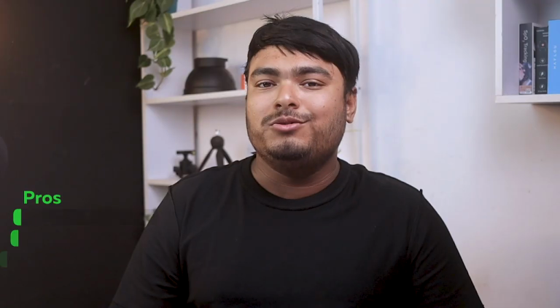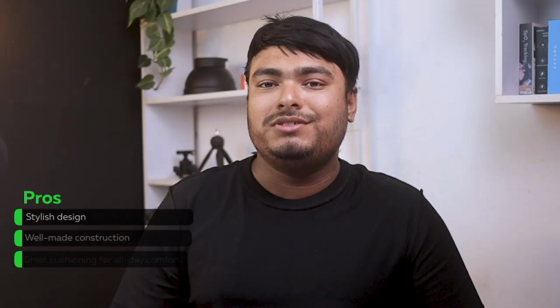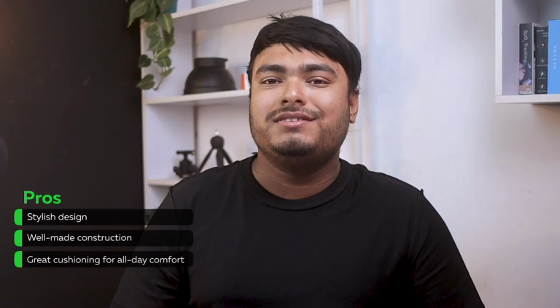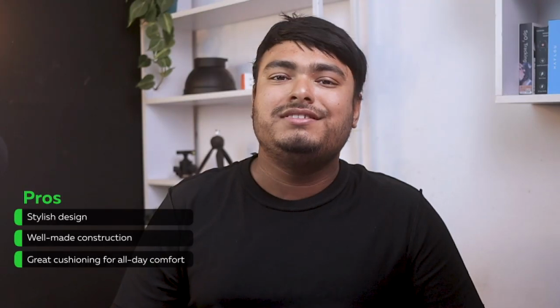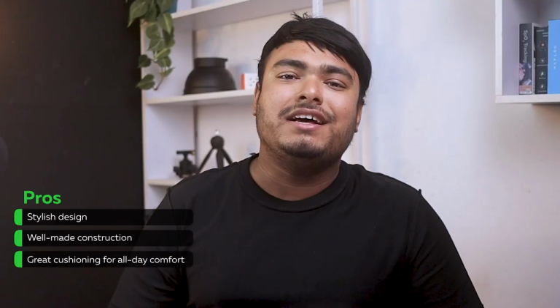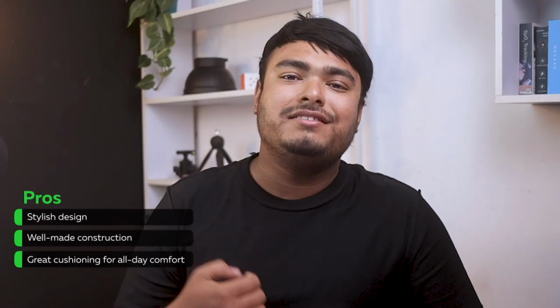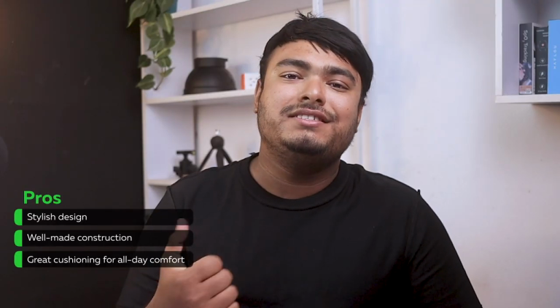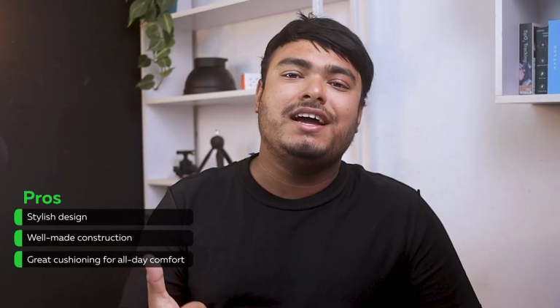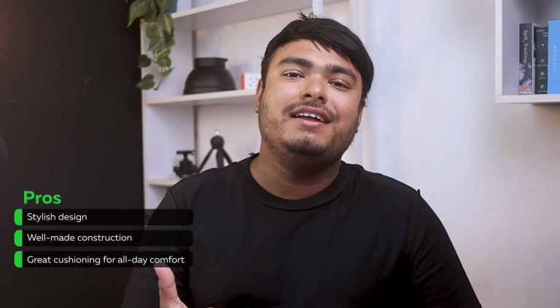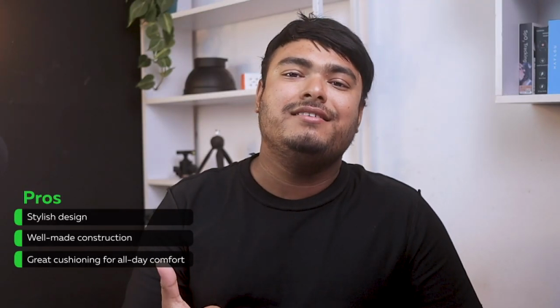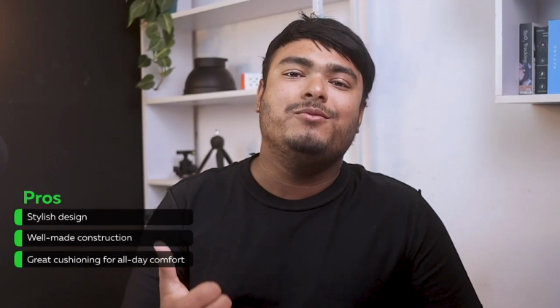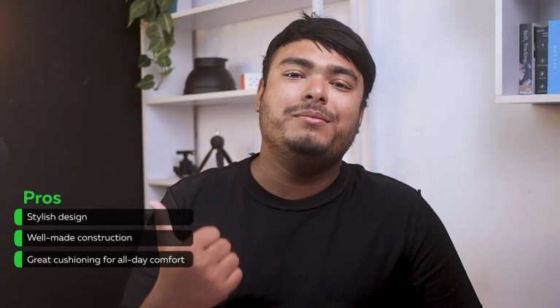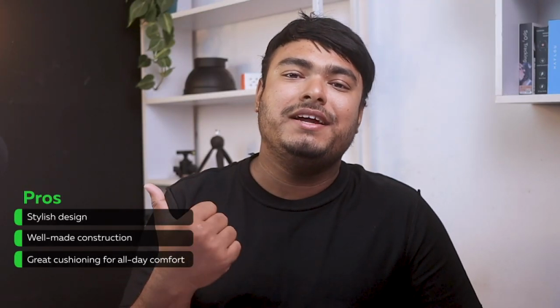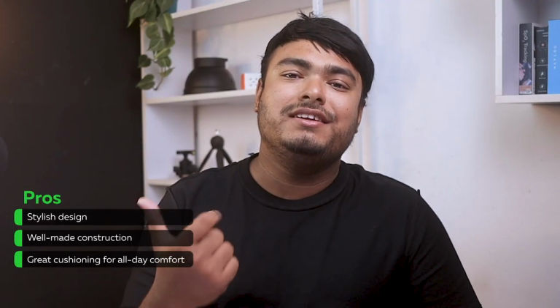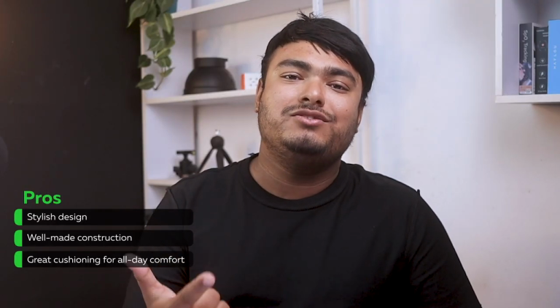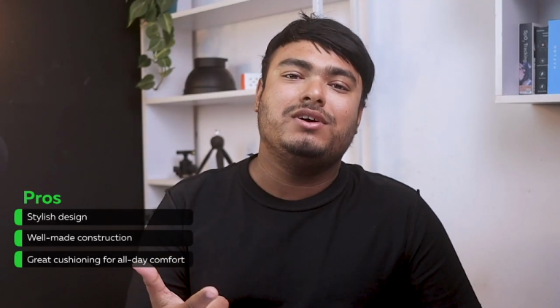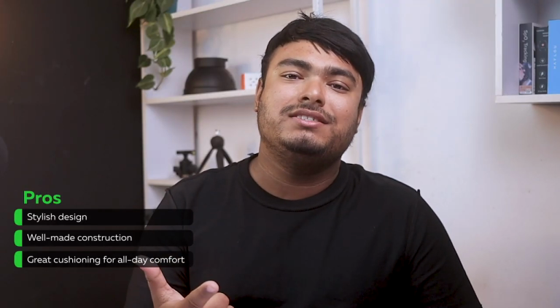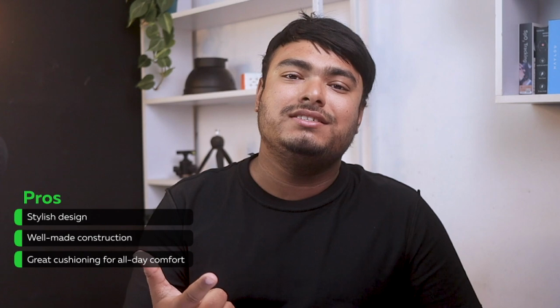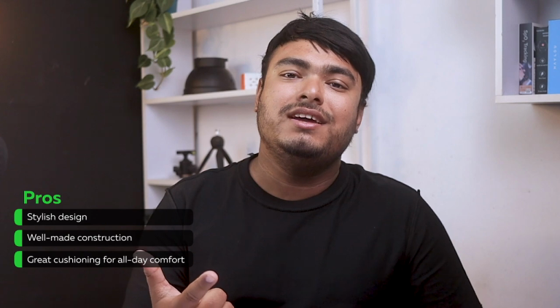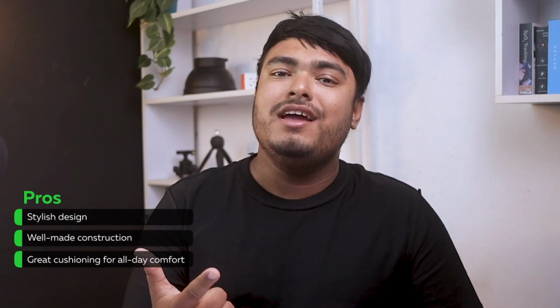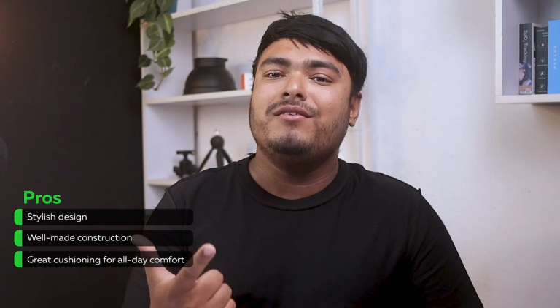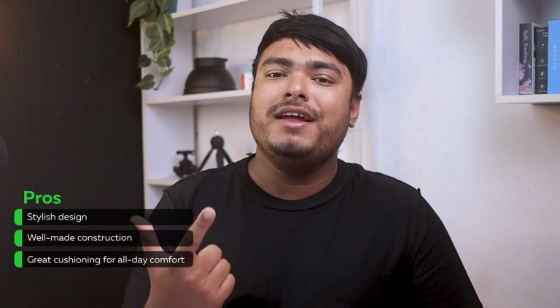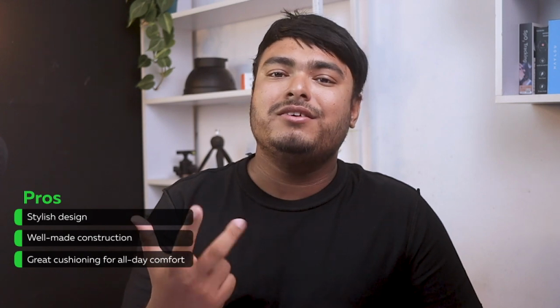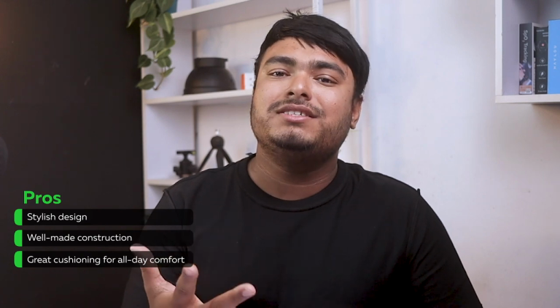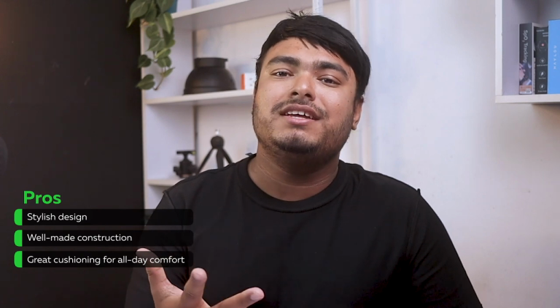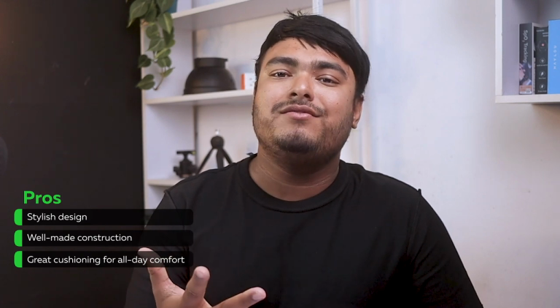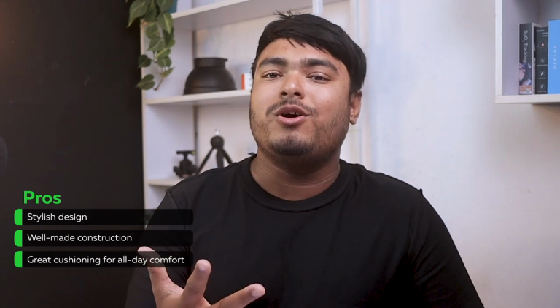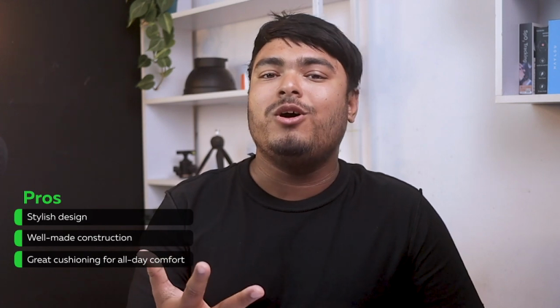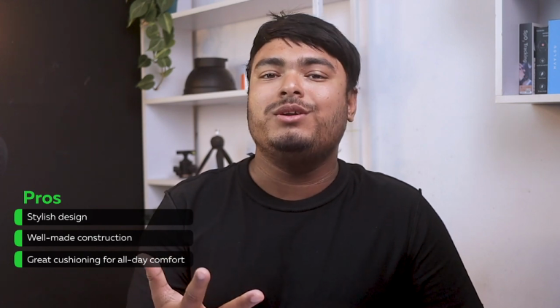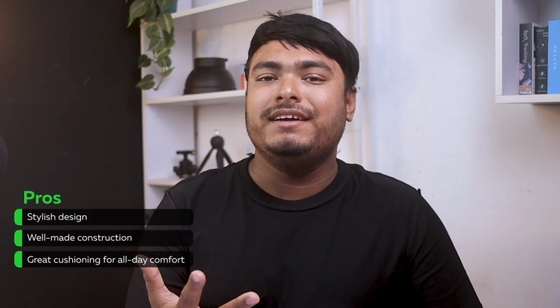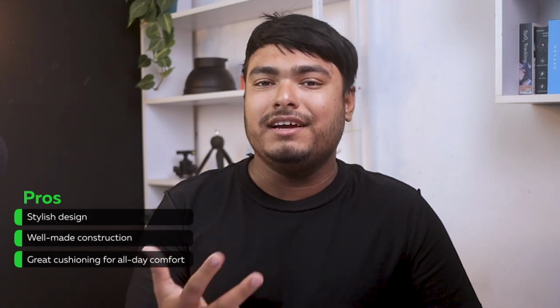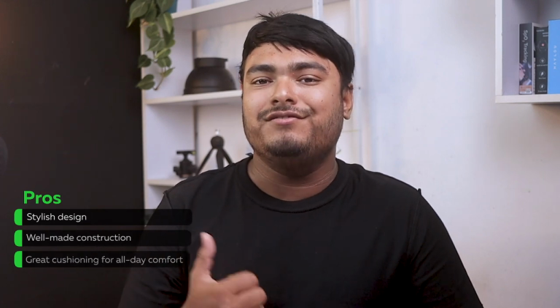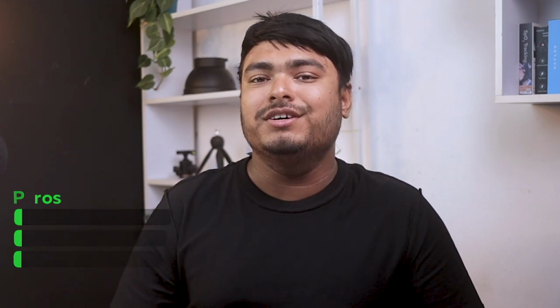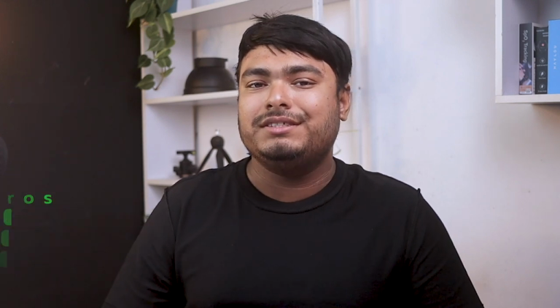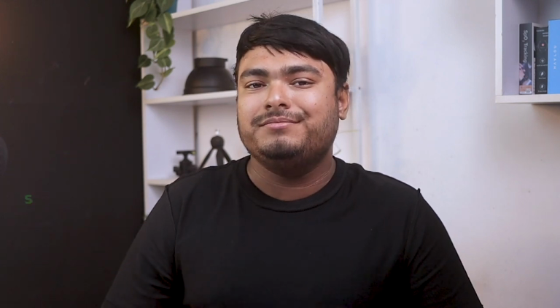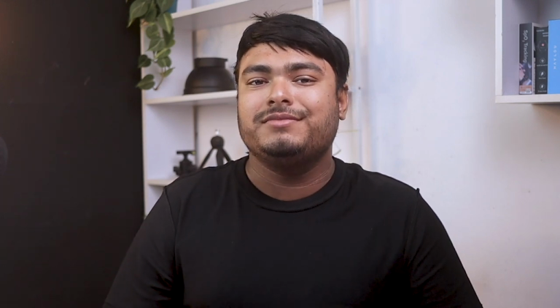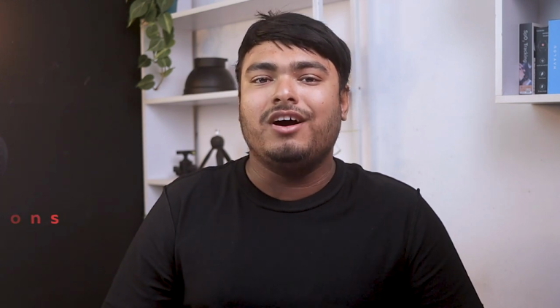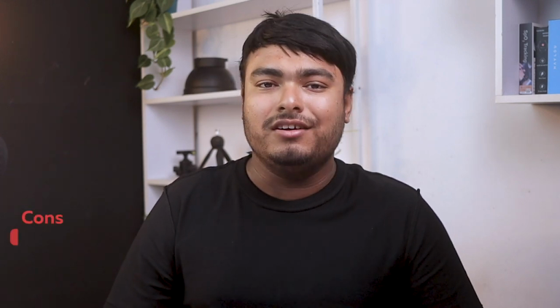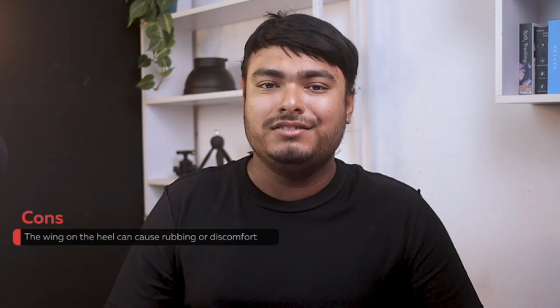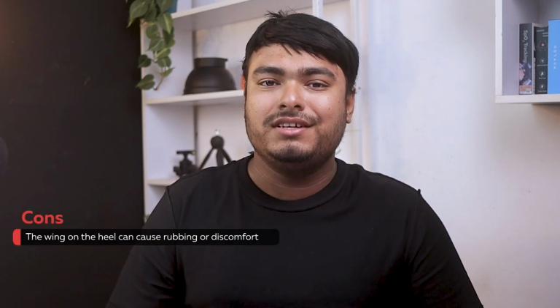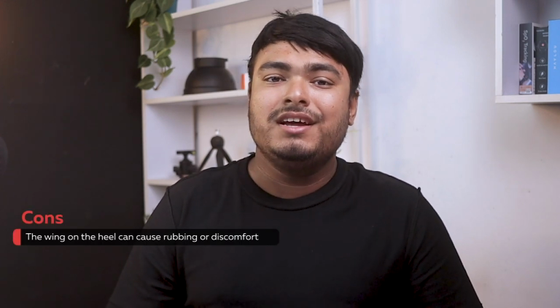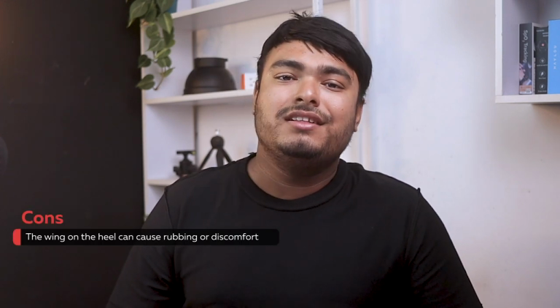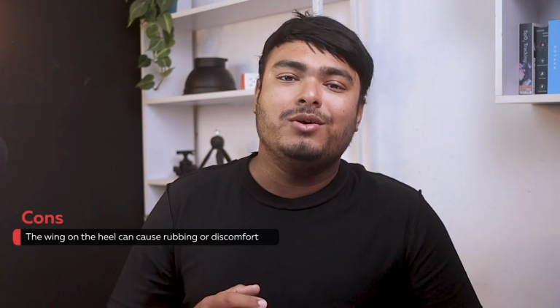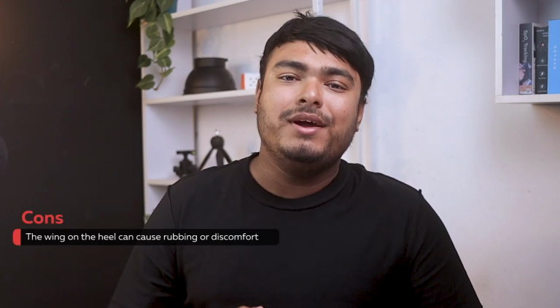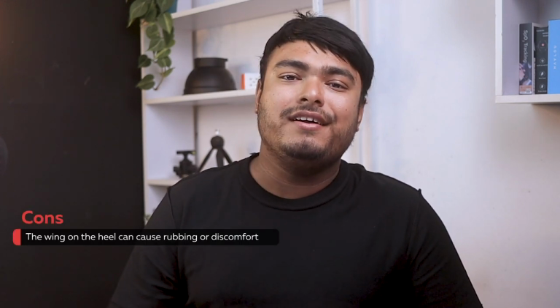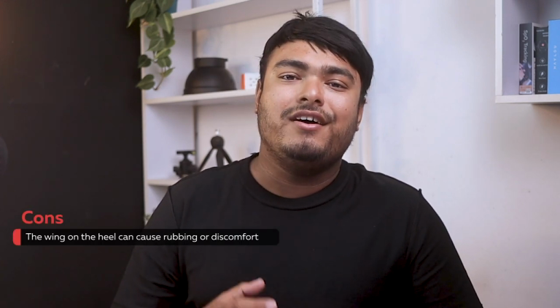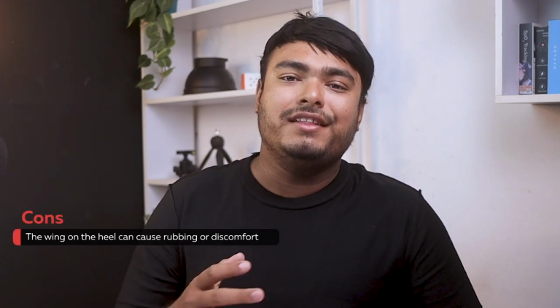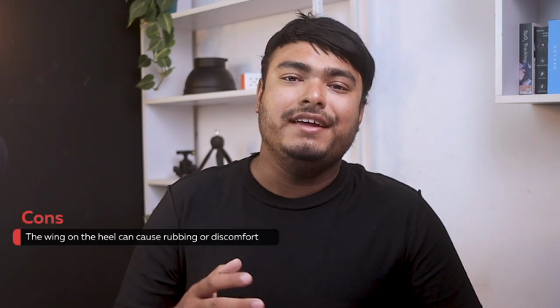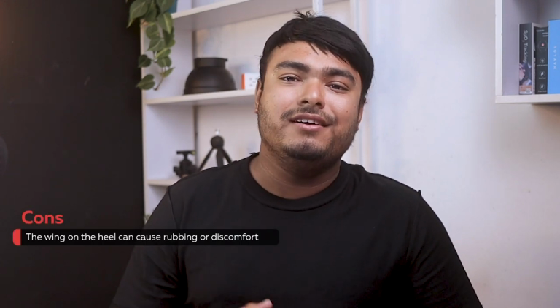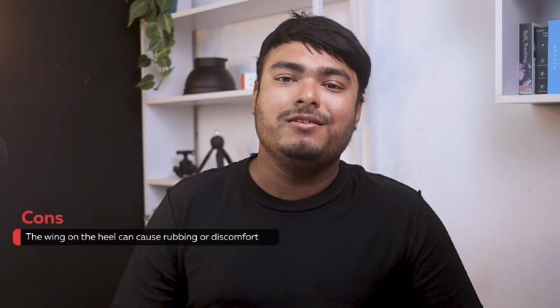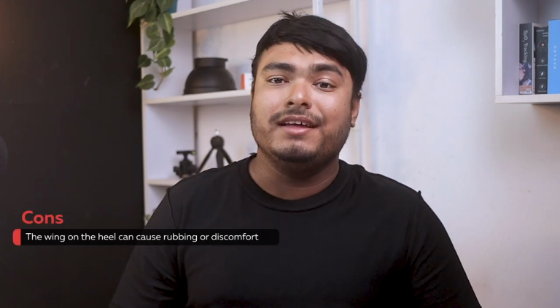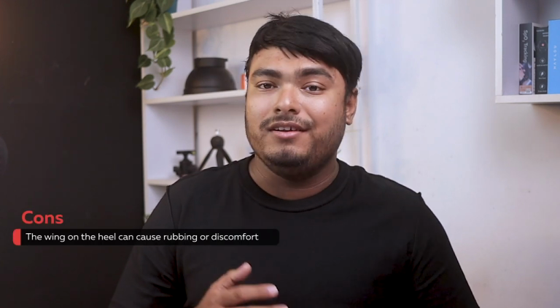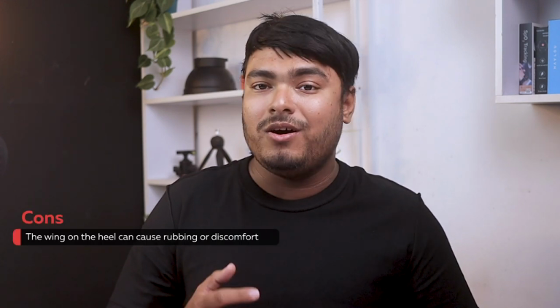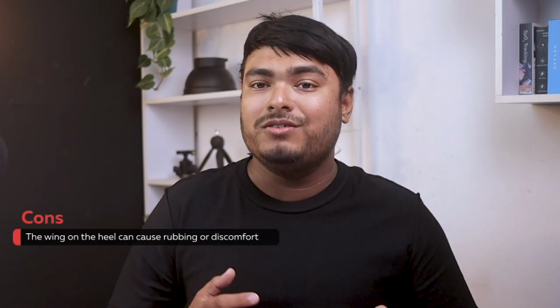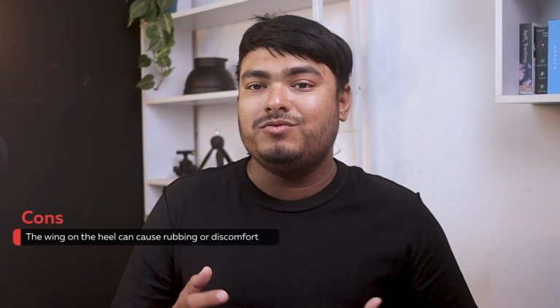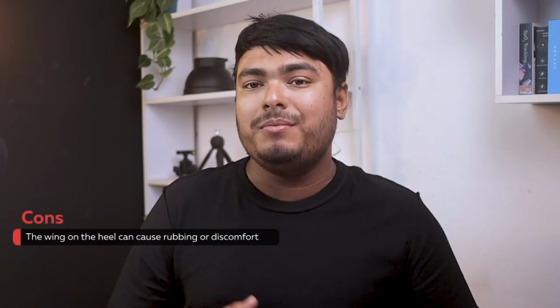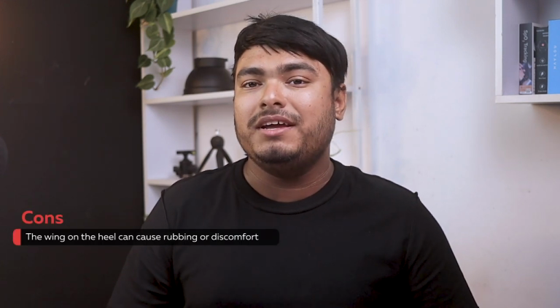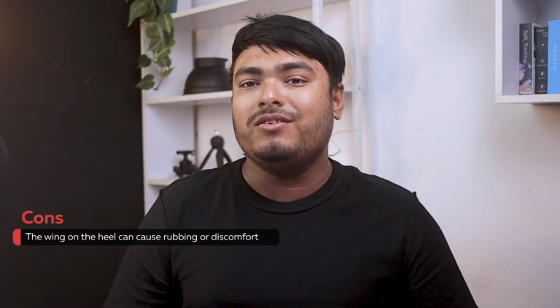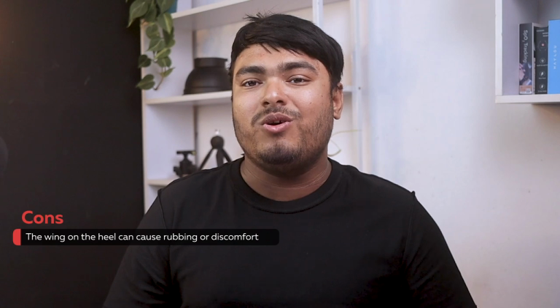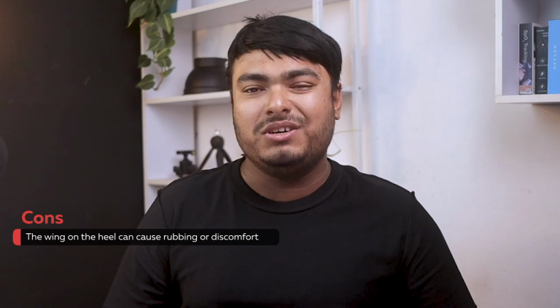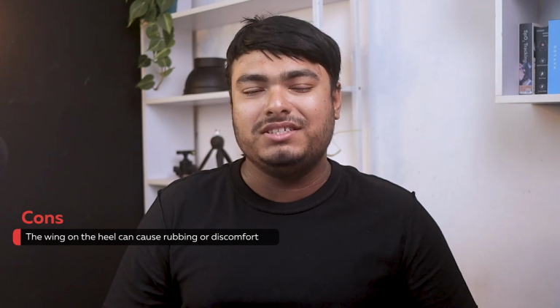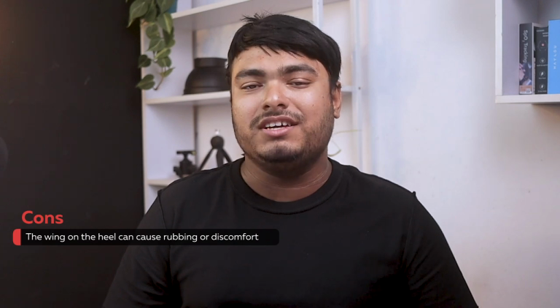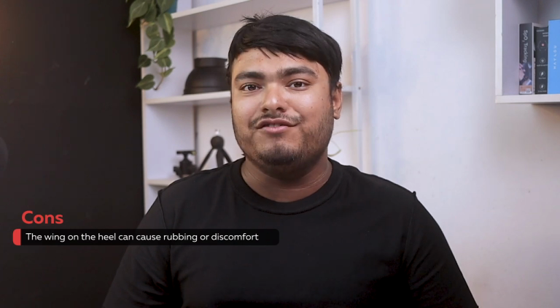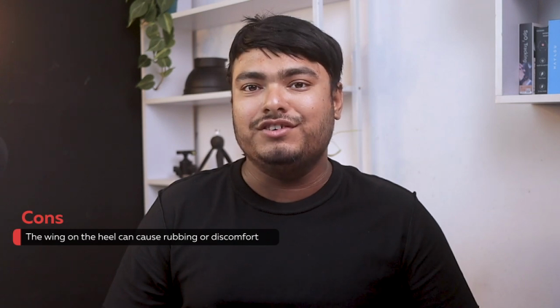Pros: stylish design, well-made construction, great cushioning for all-day comfort. Cons: the wing on the heel can cause rubbing or discomfort.